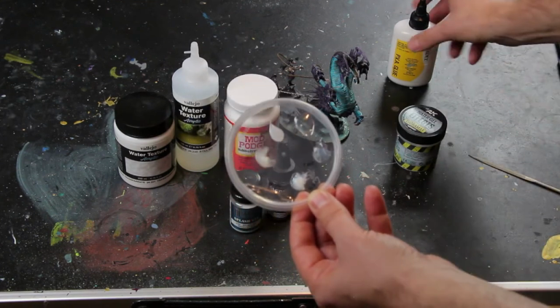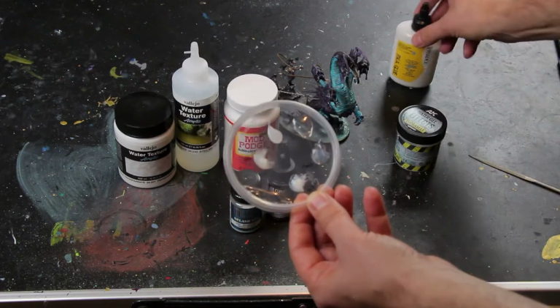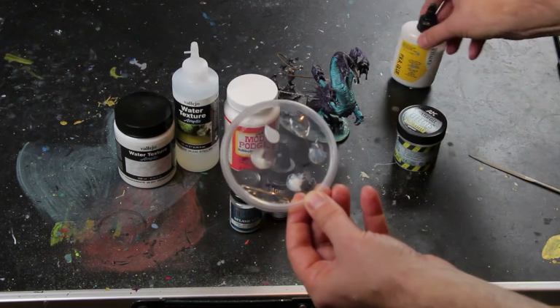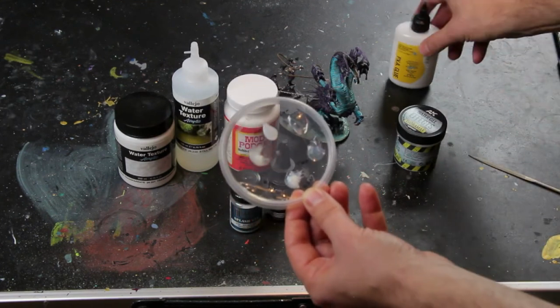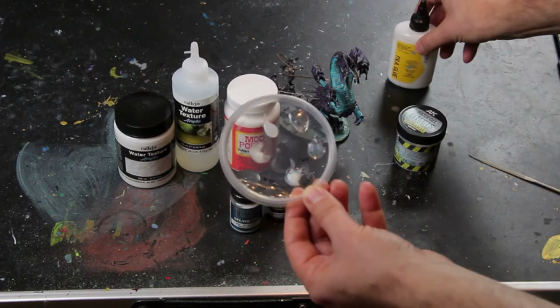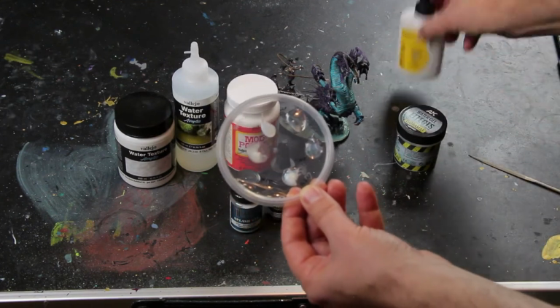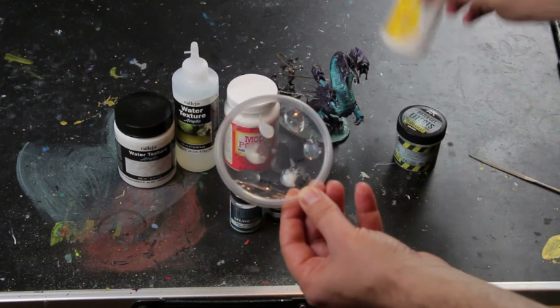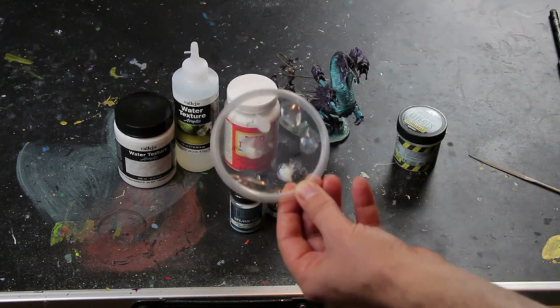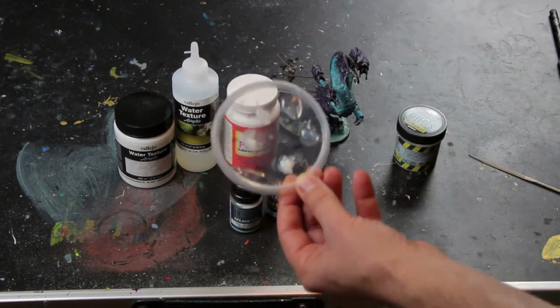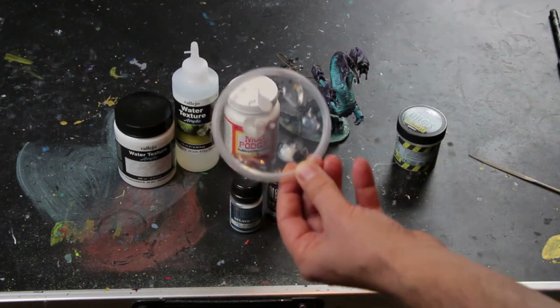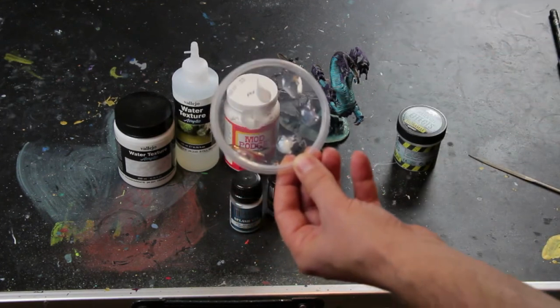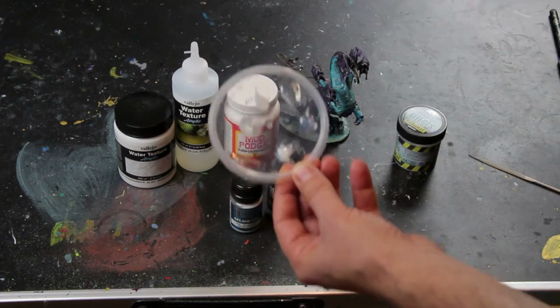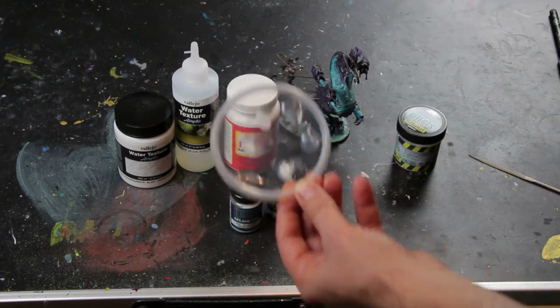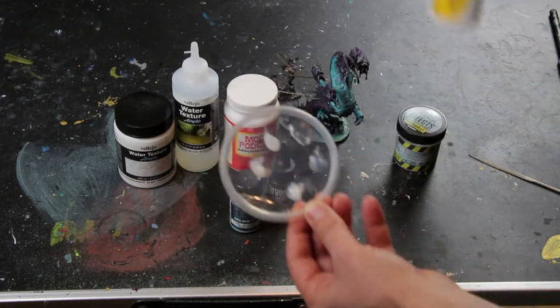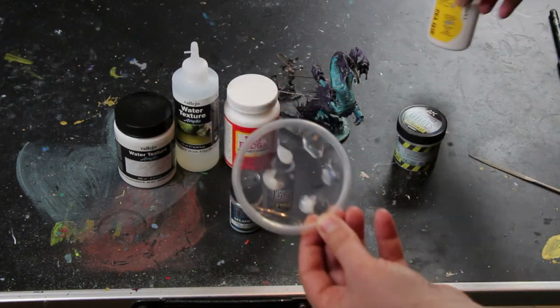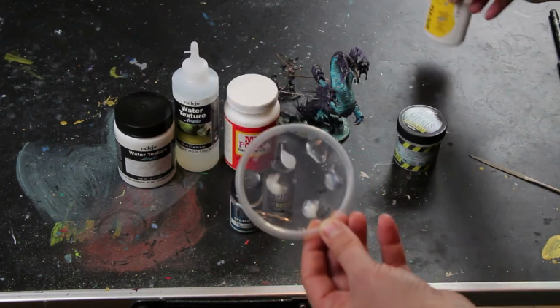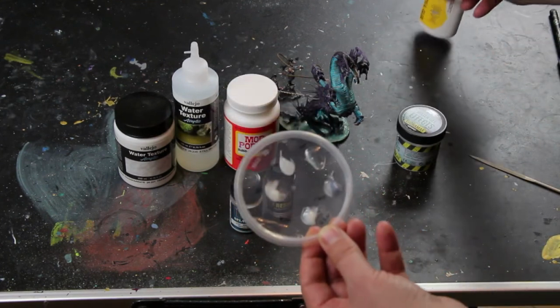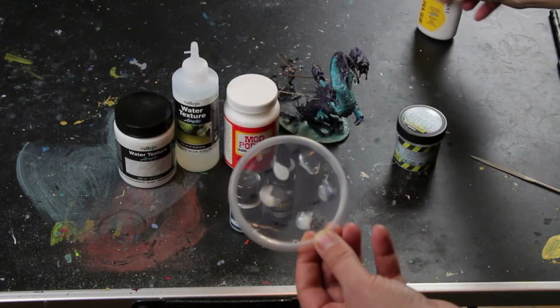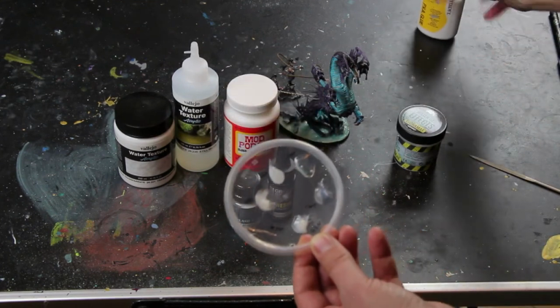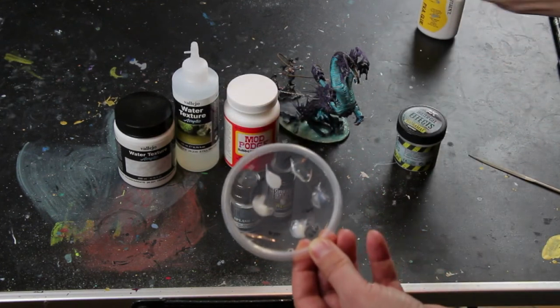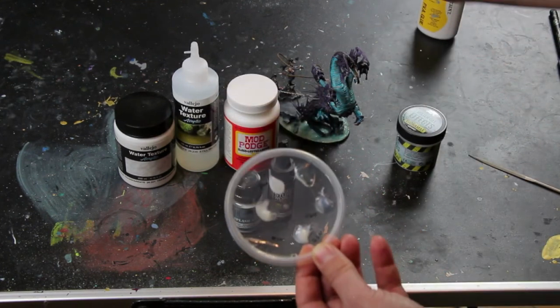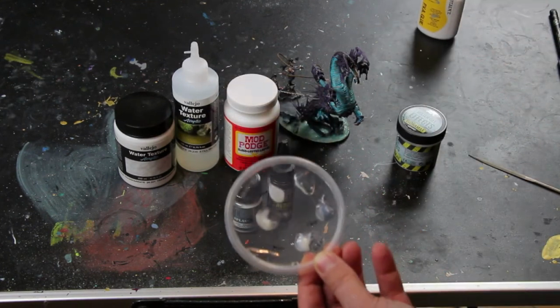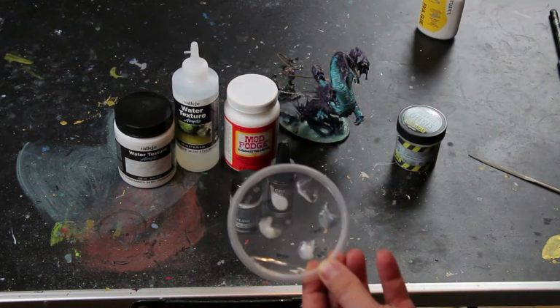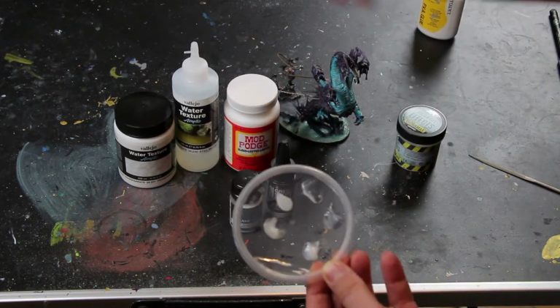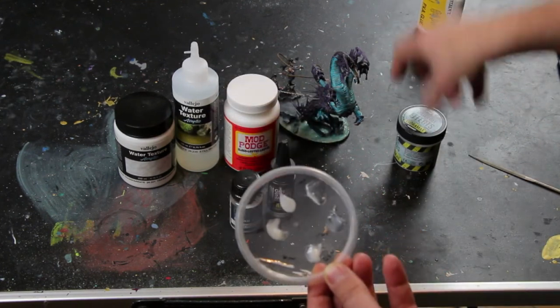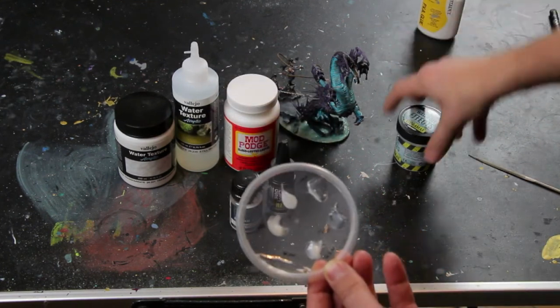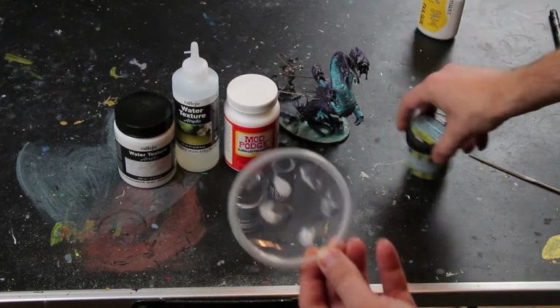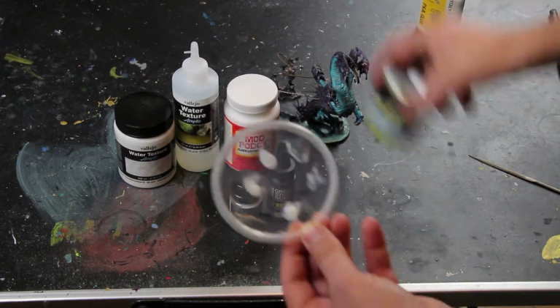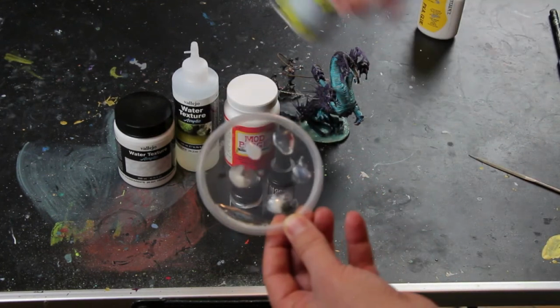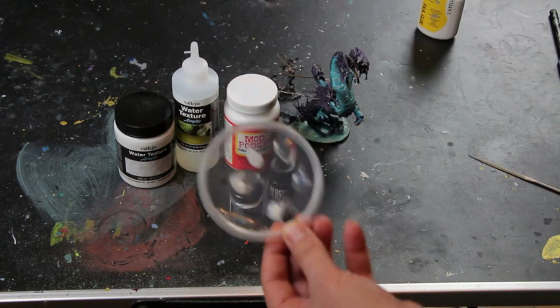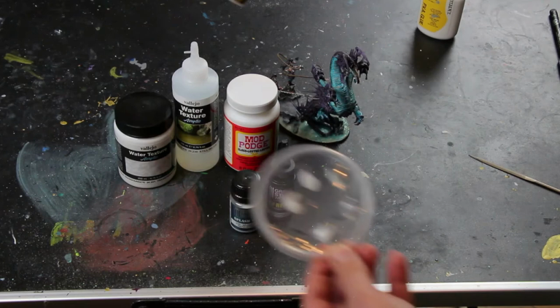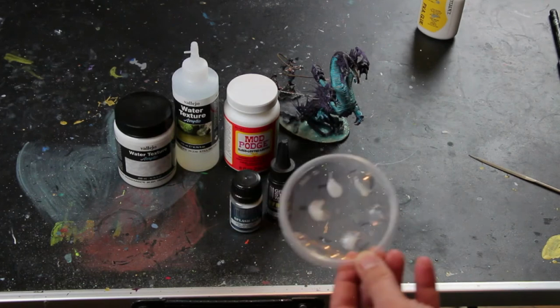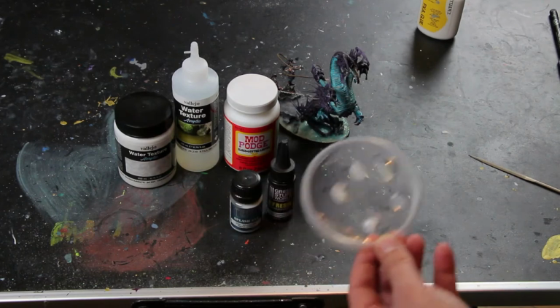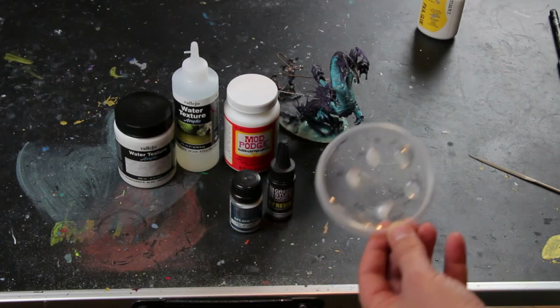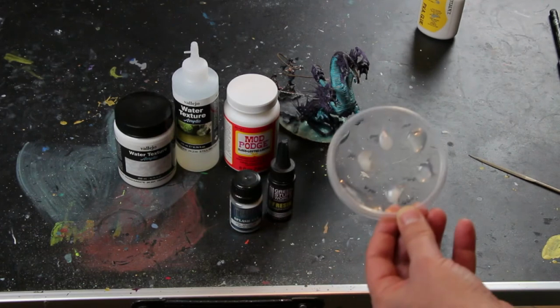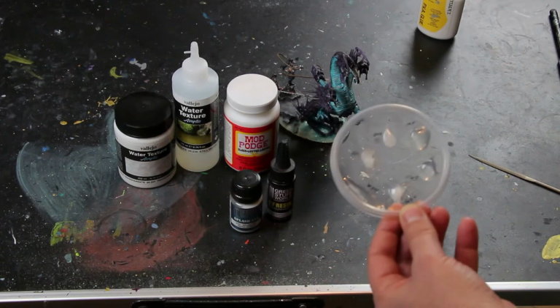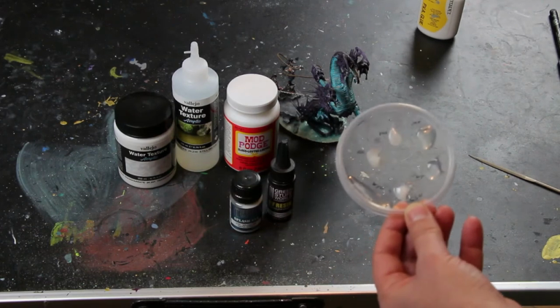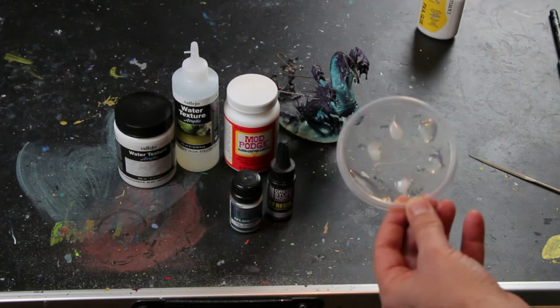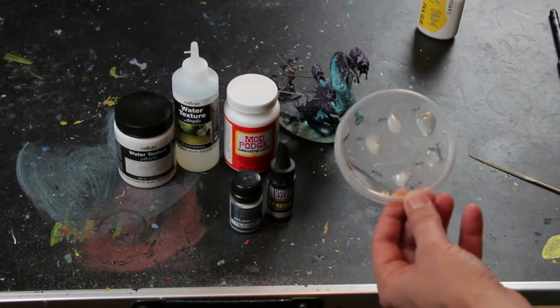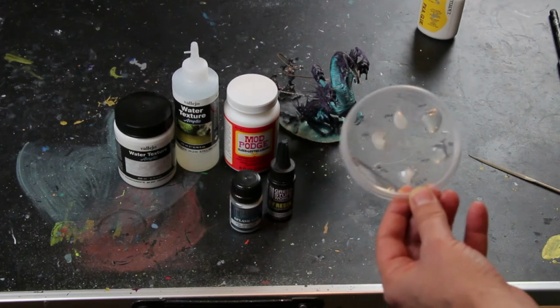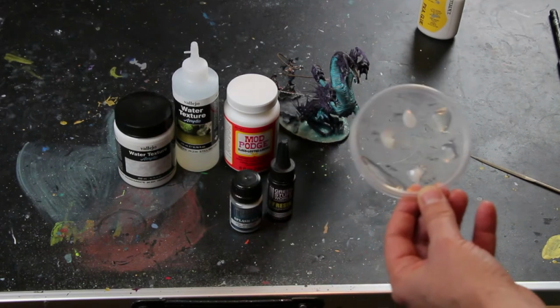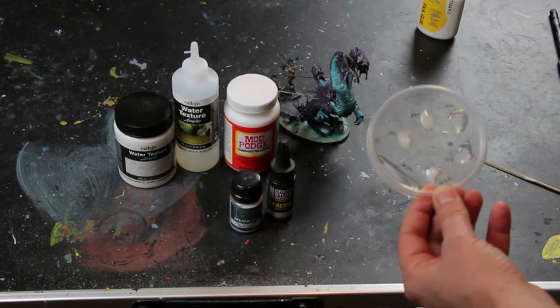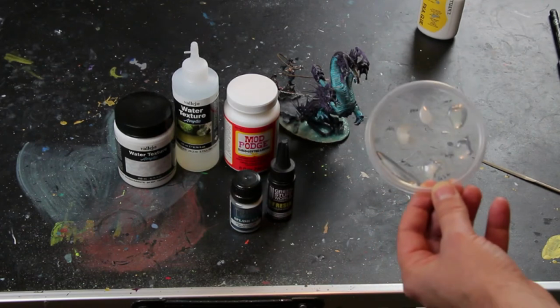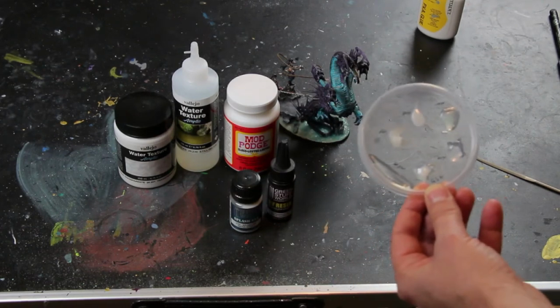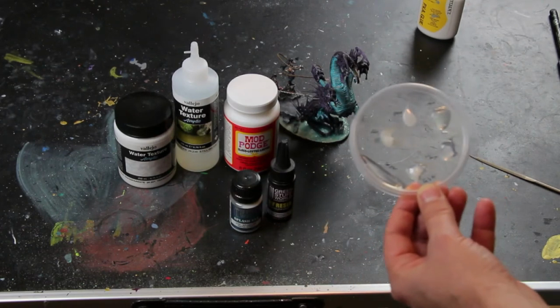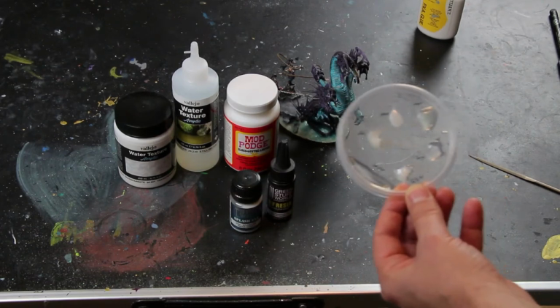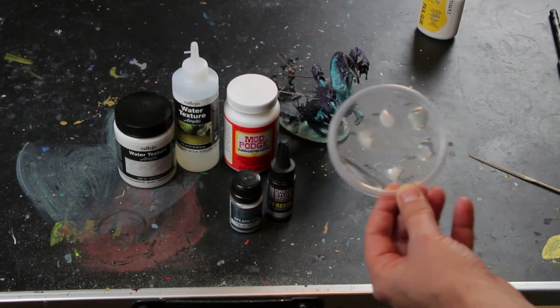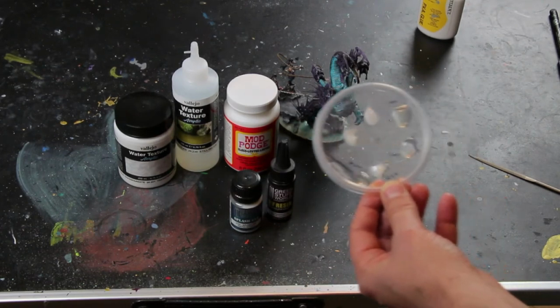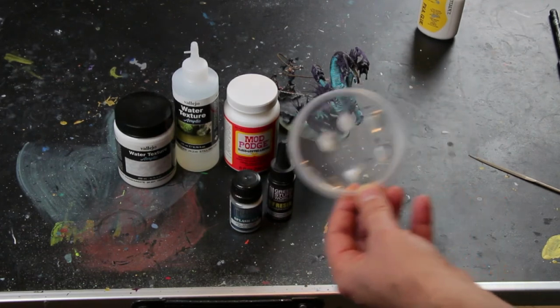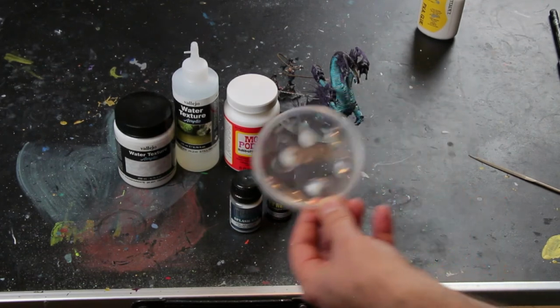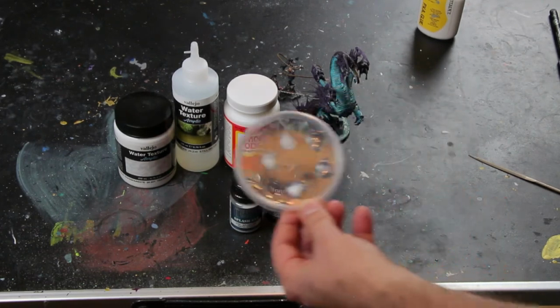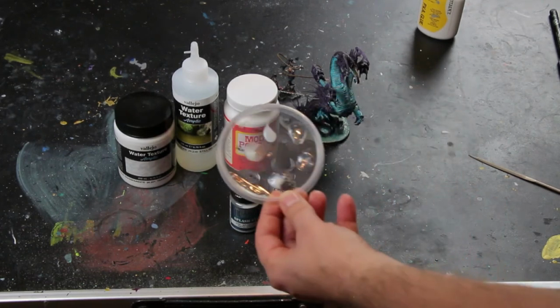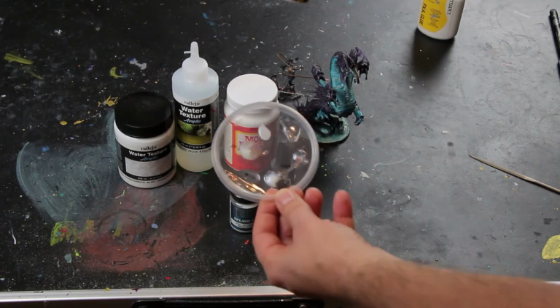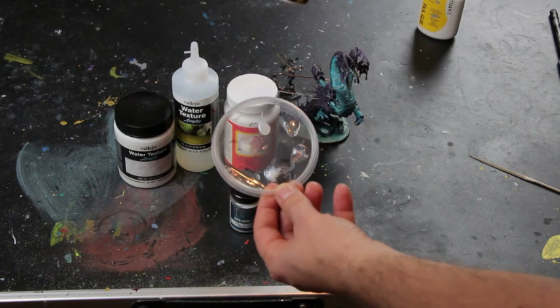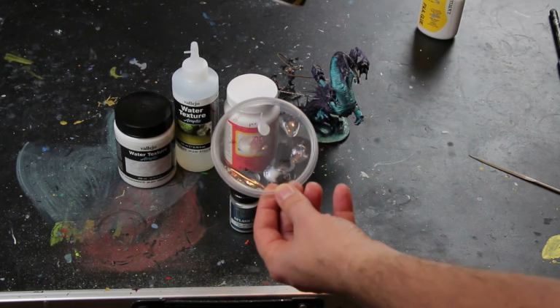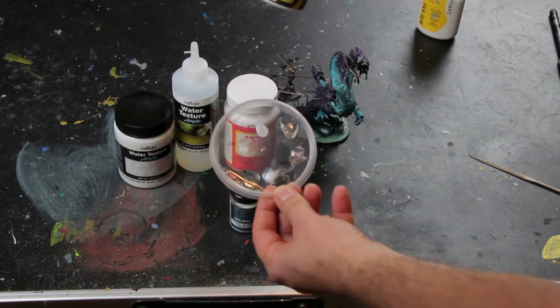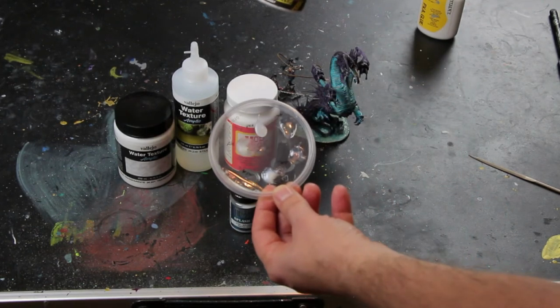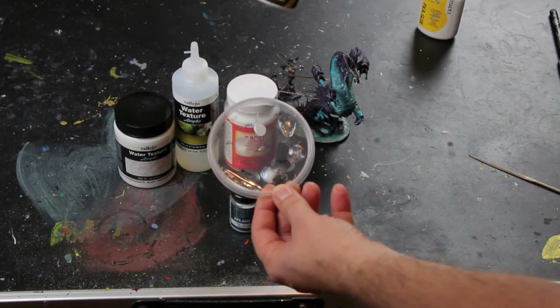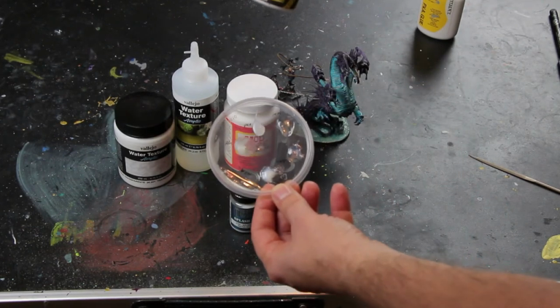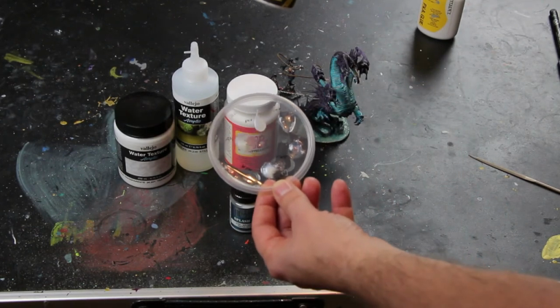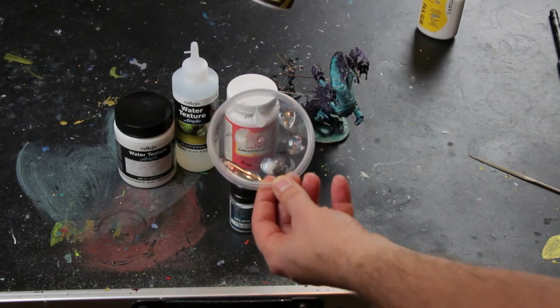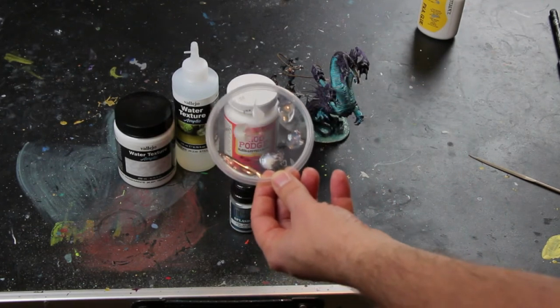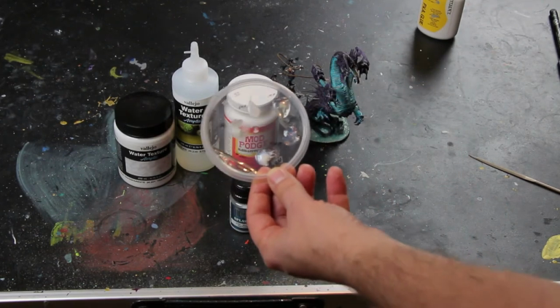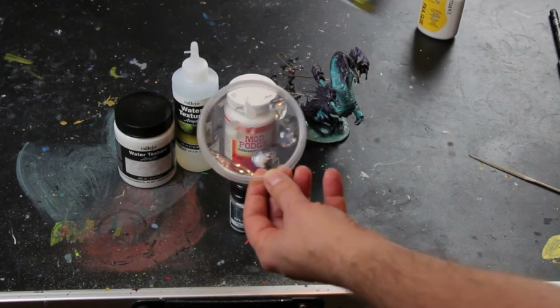You can use the AK Water Gel to create a depth effect, but not for shallow water.